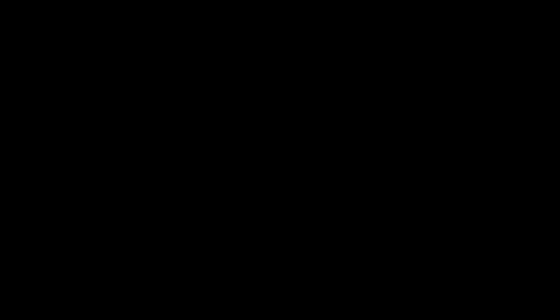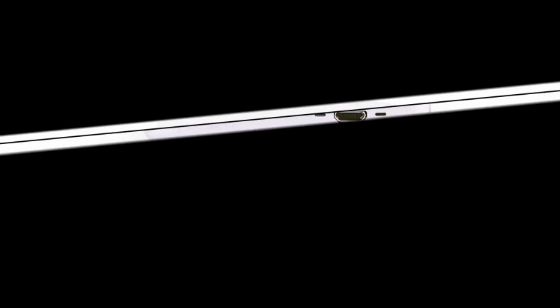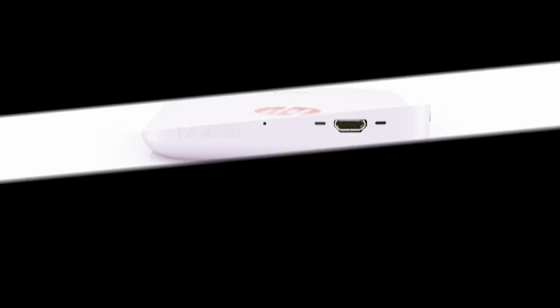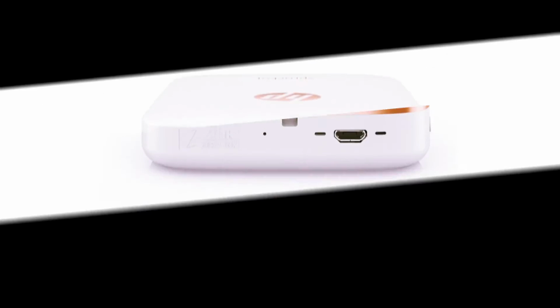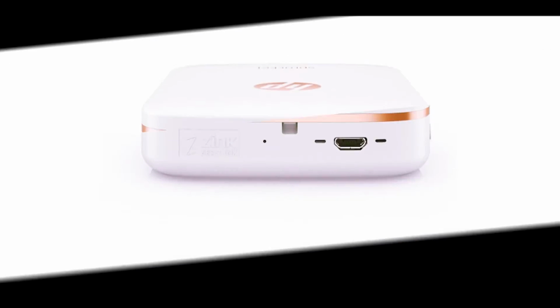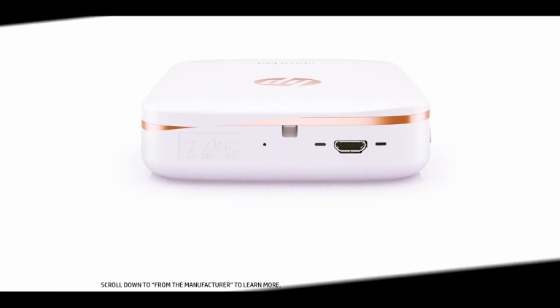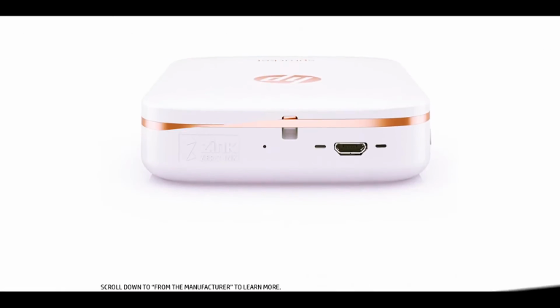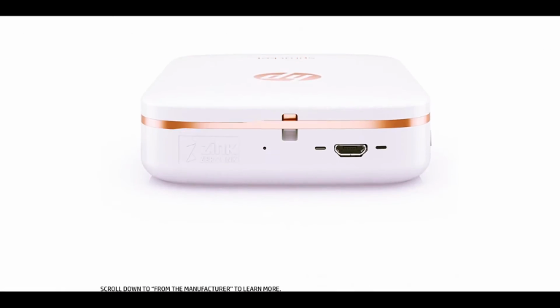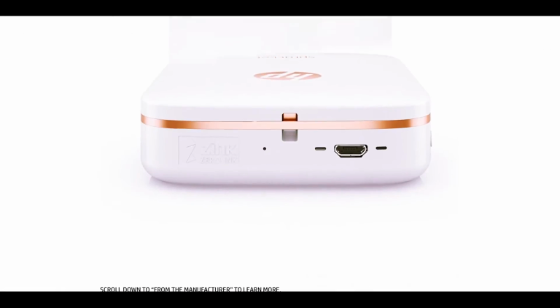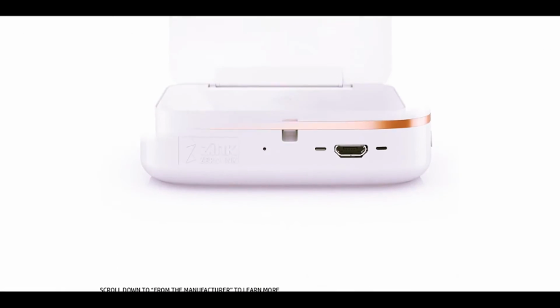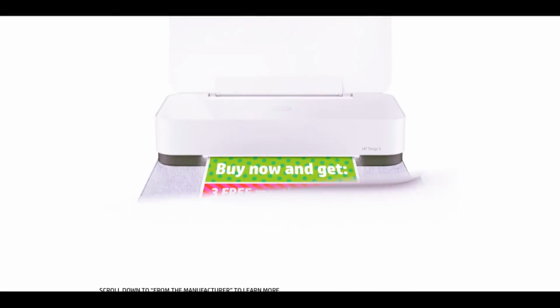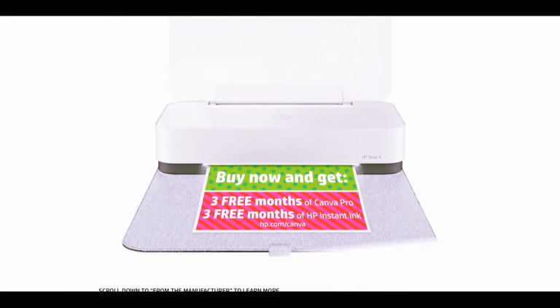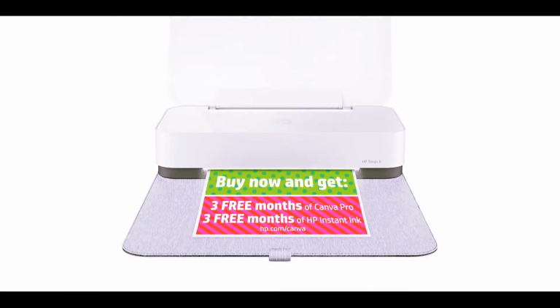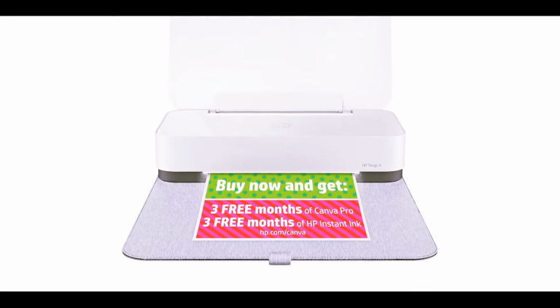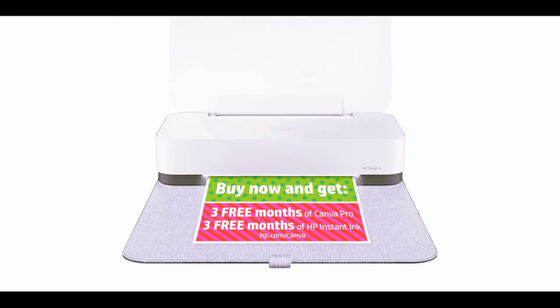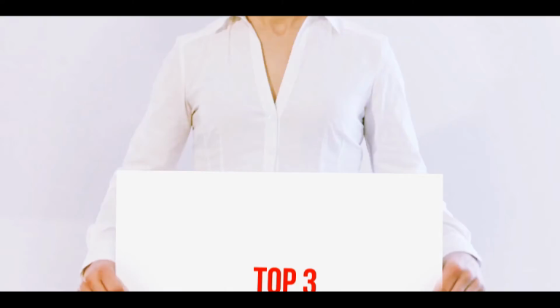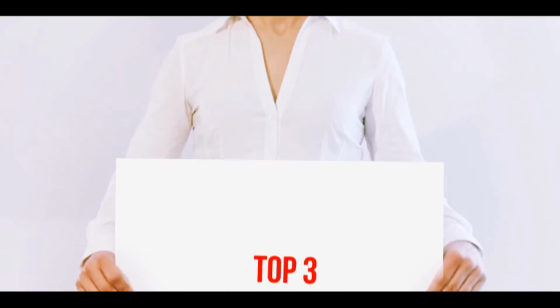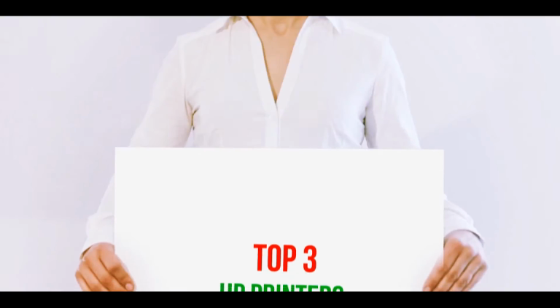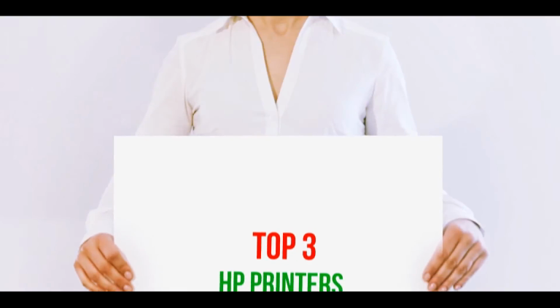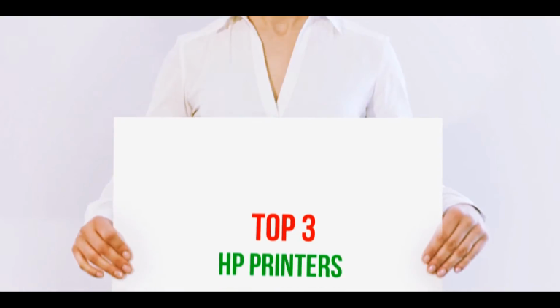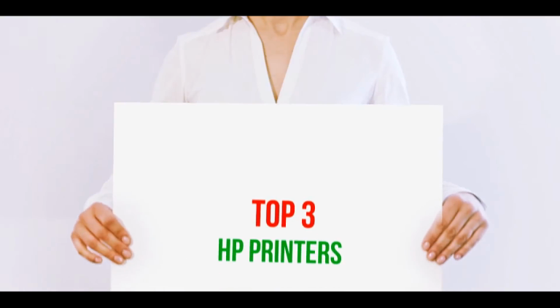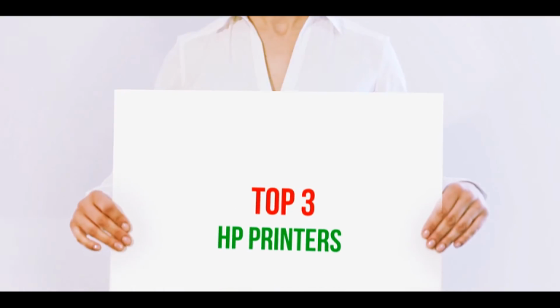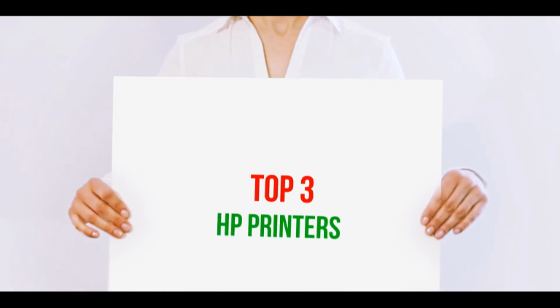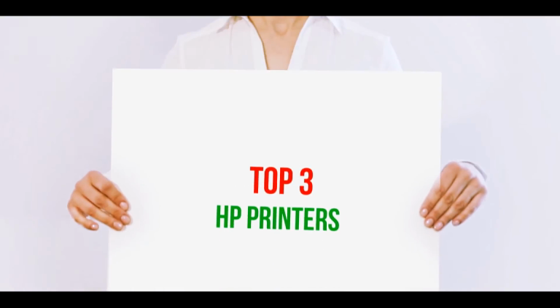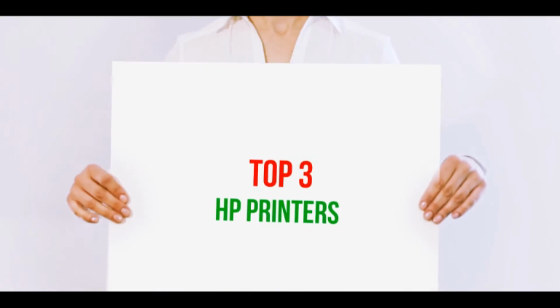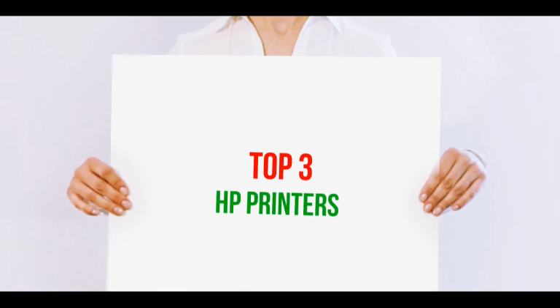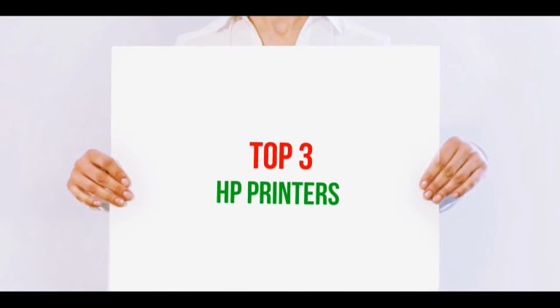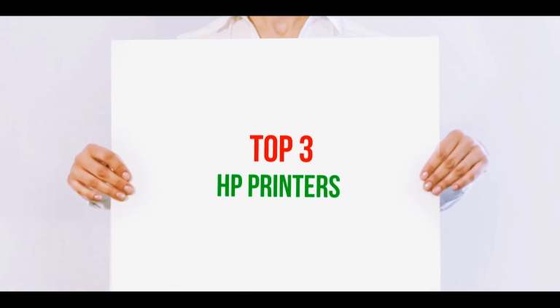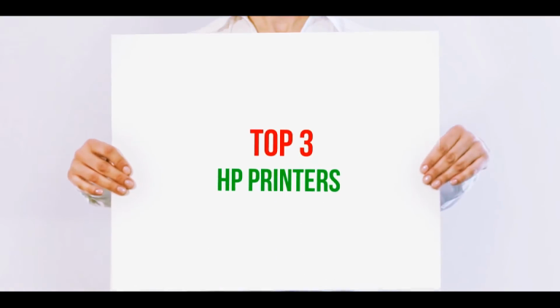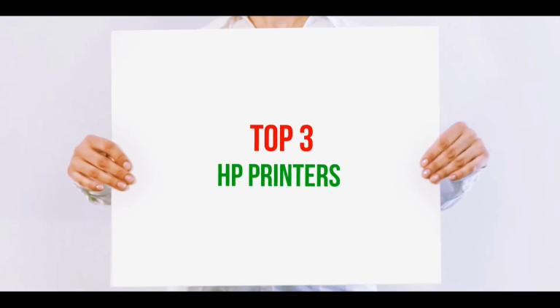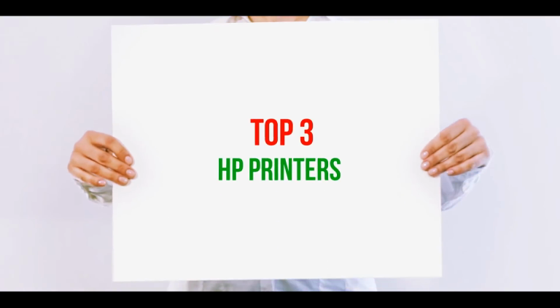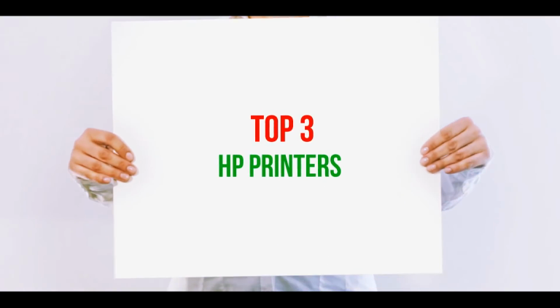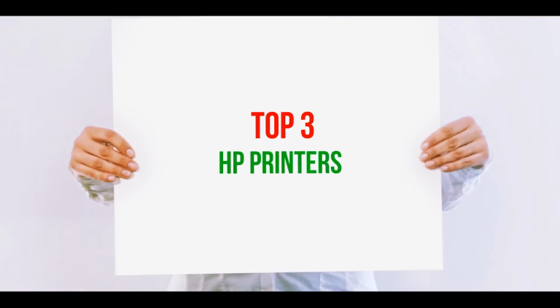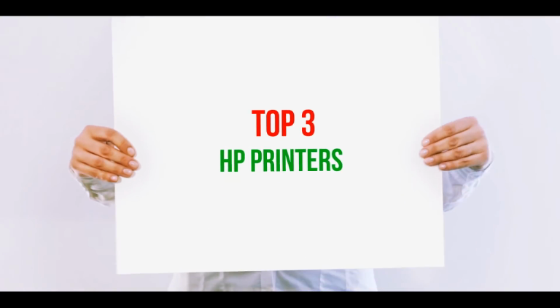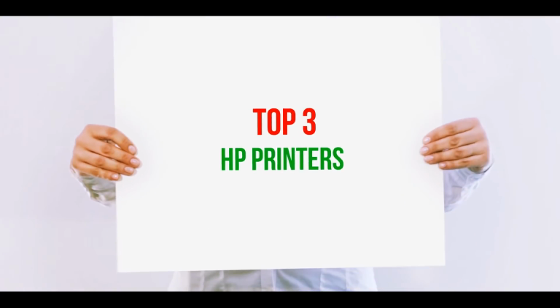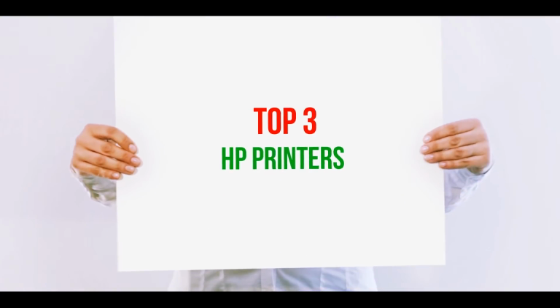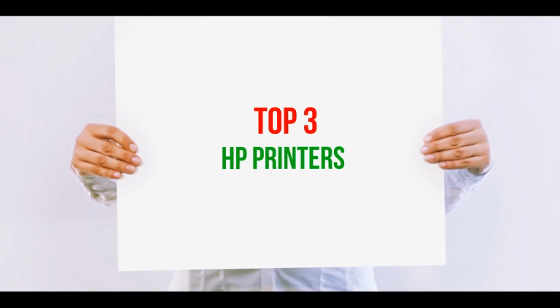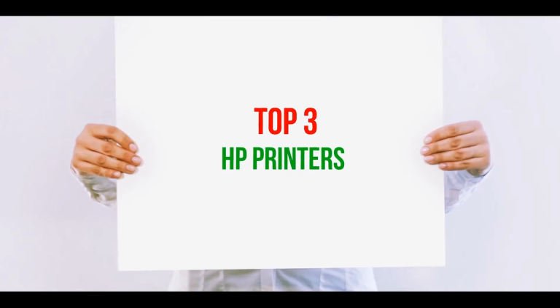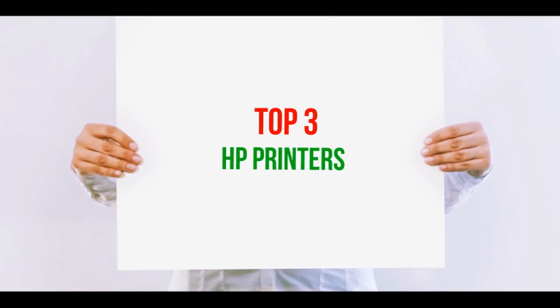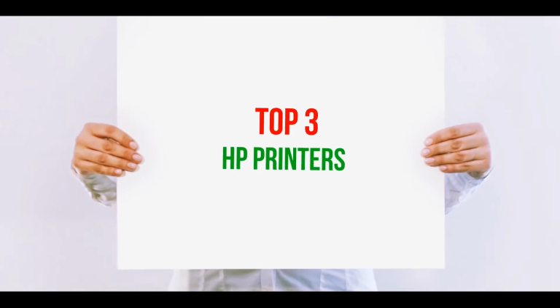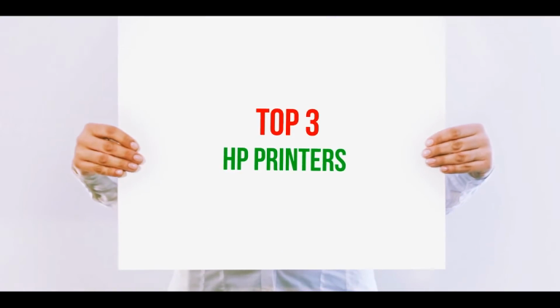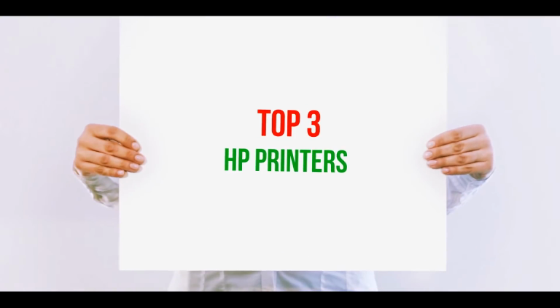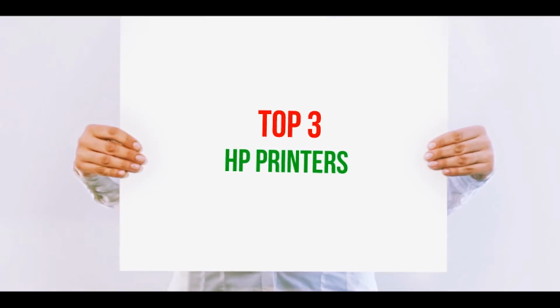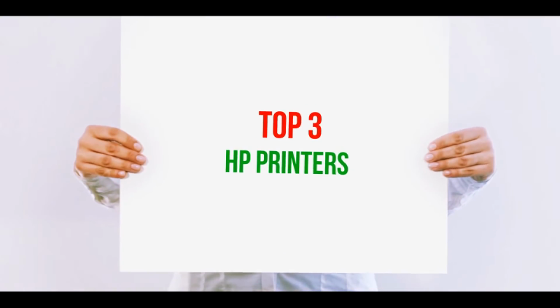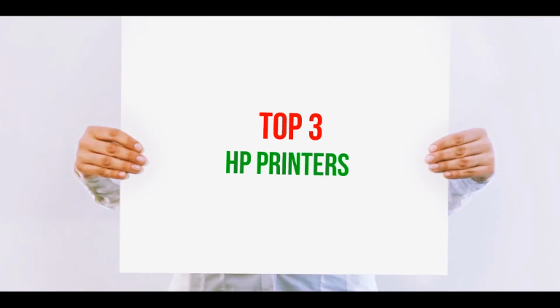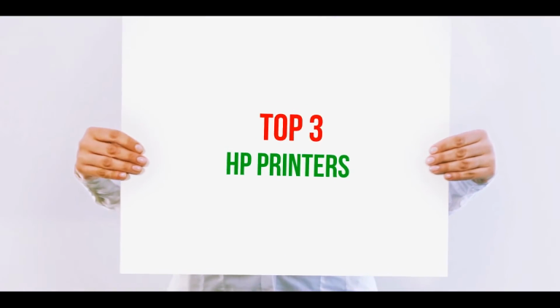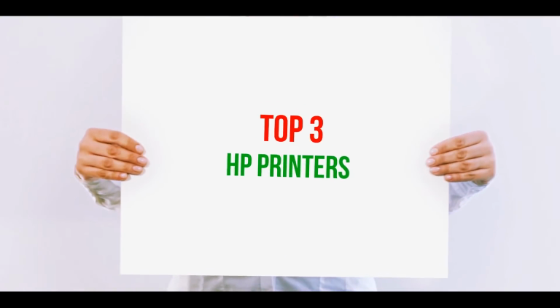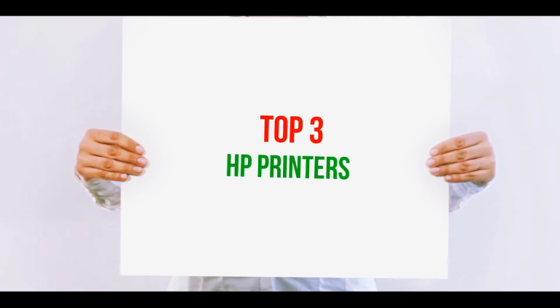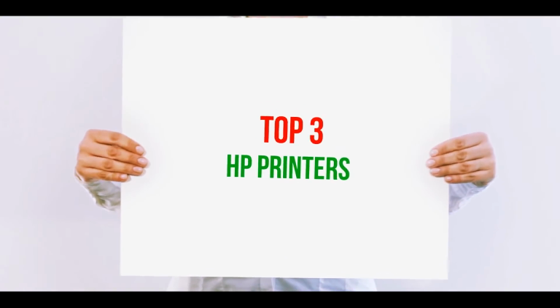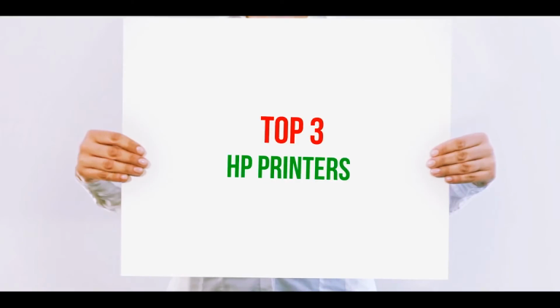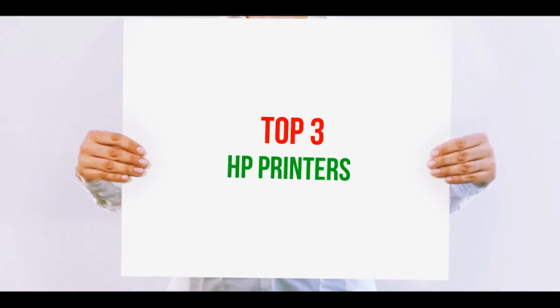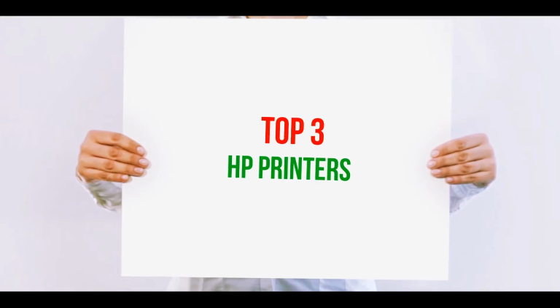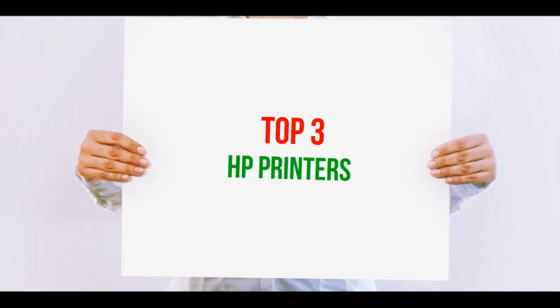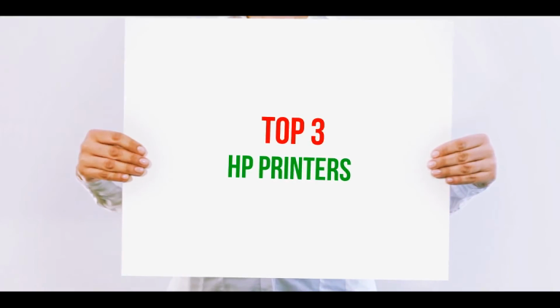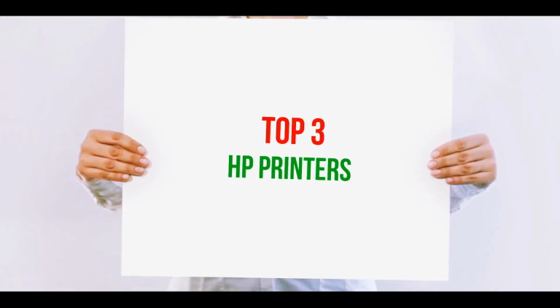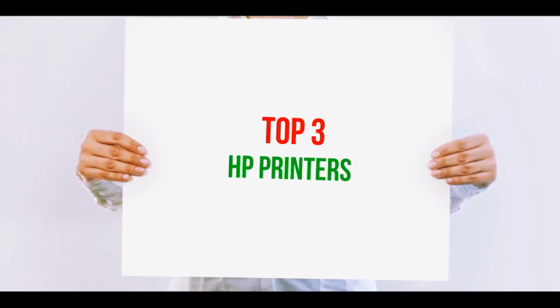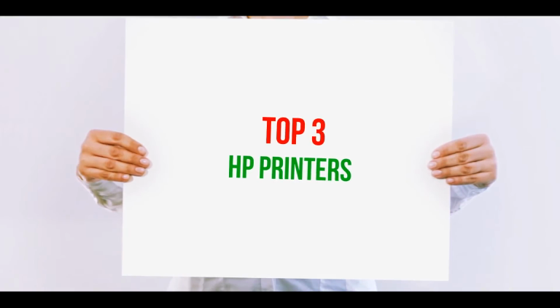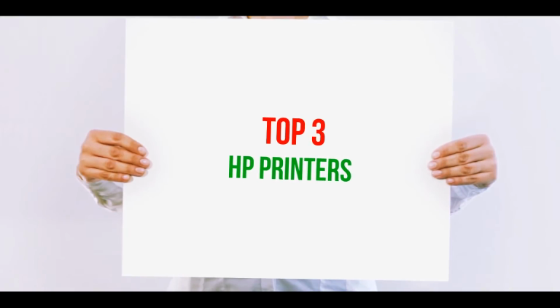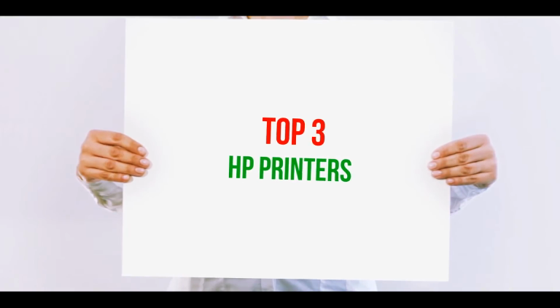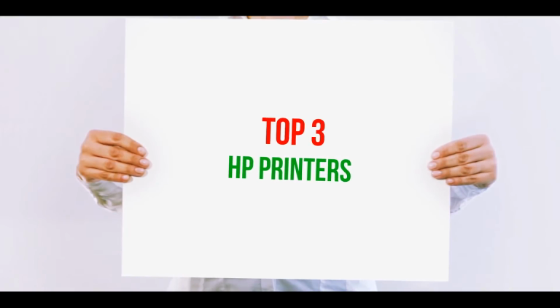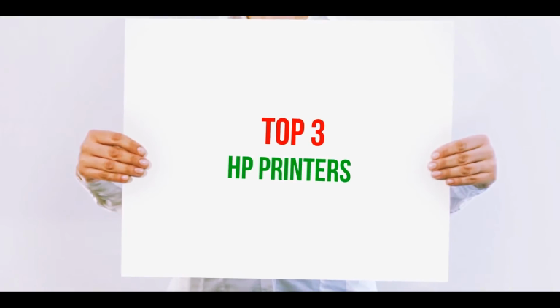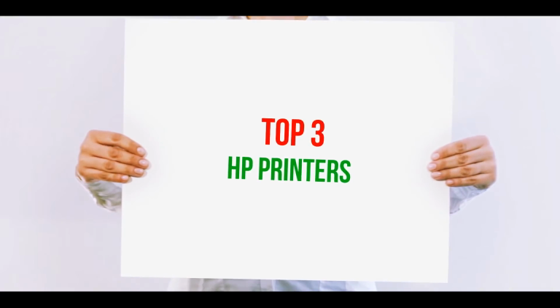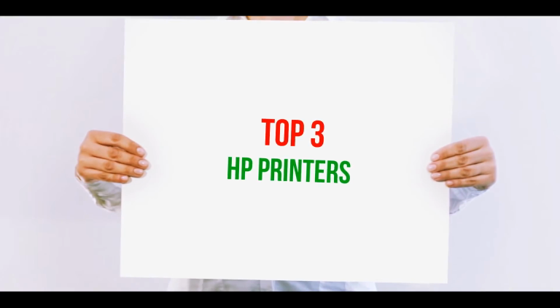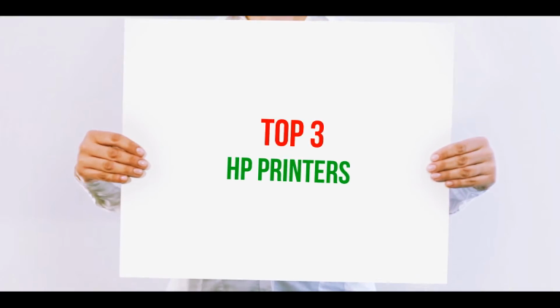Hi guys, welcome back to my channel. In today's video we're gonna check out the top three best HP printers.